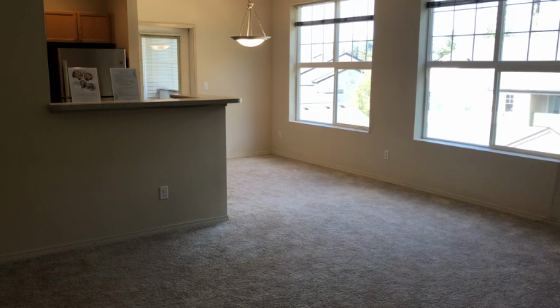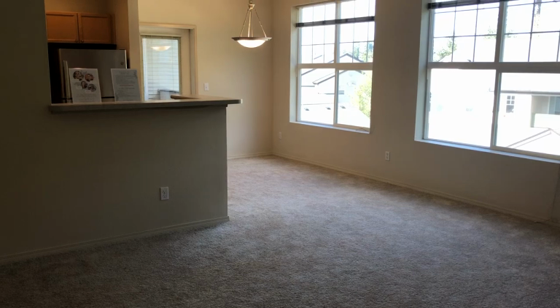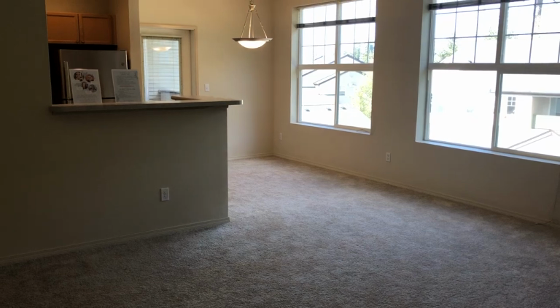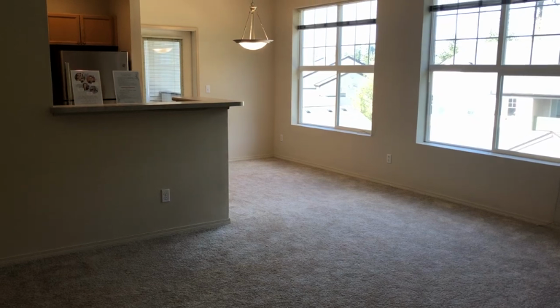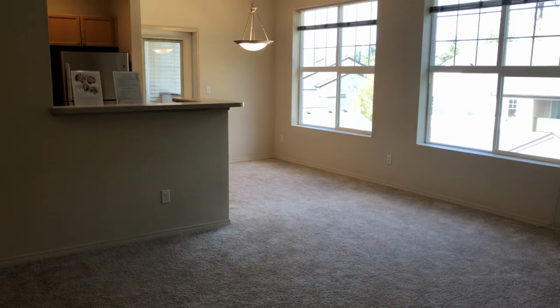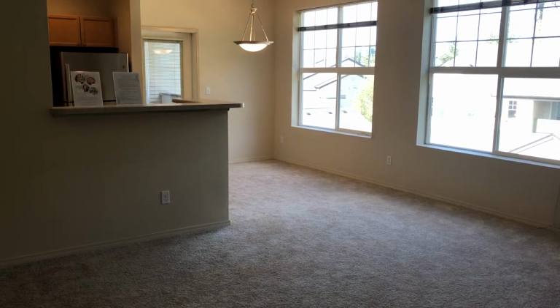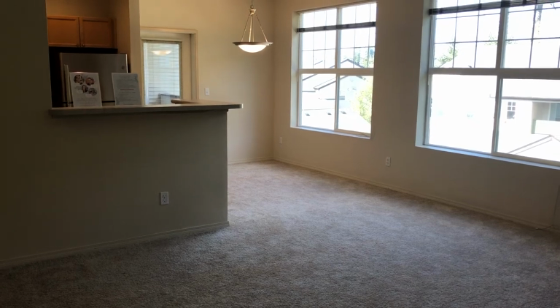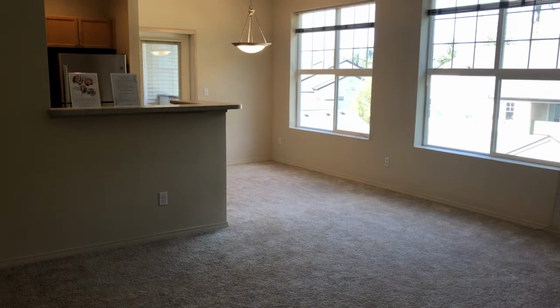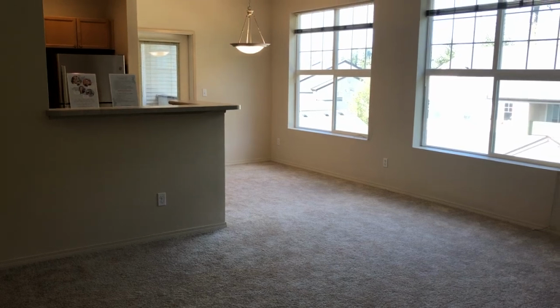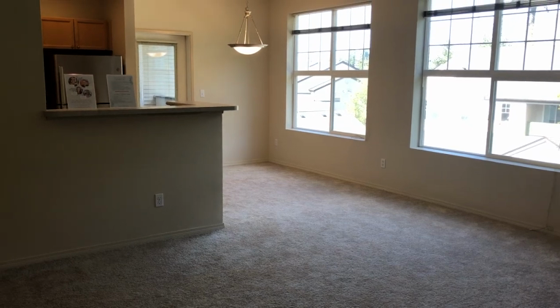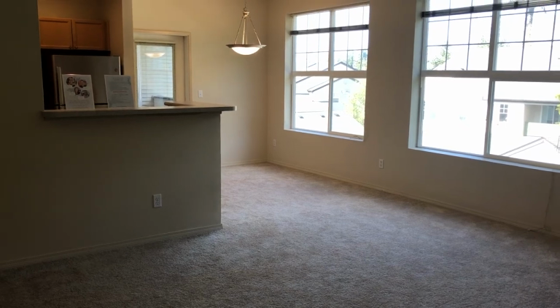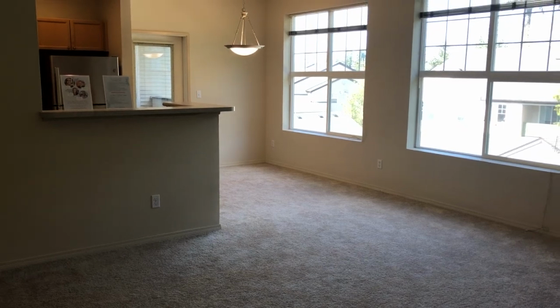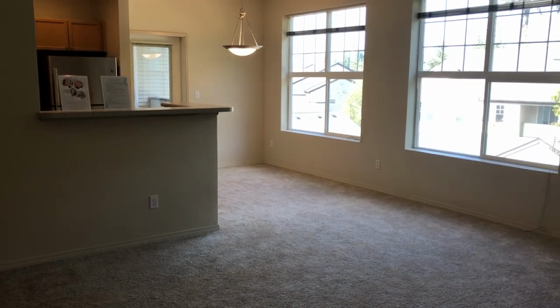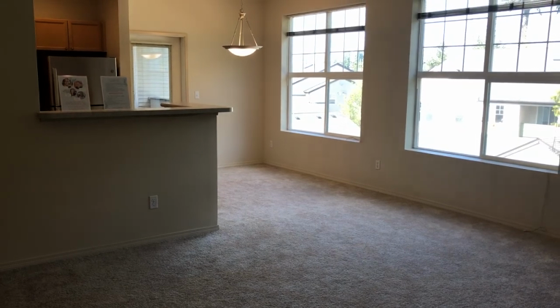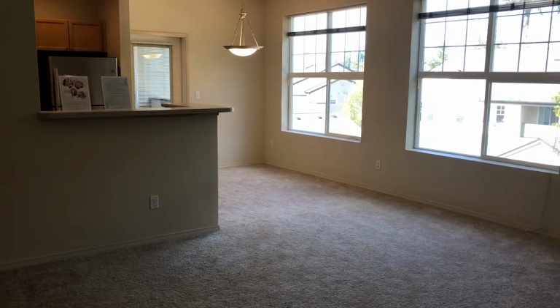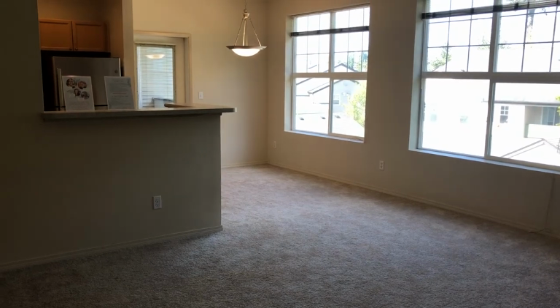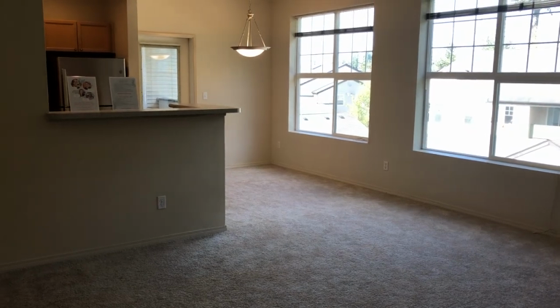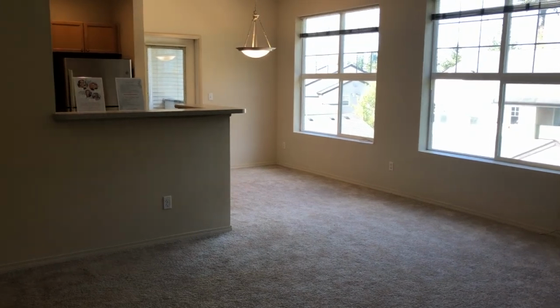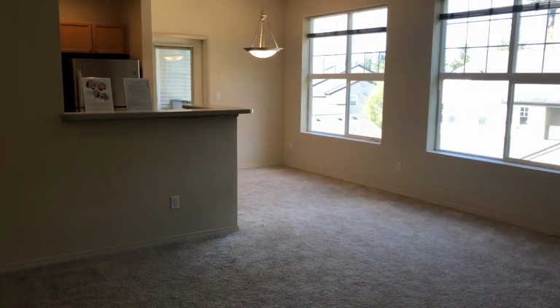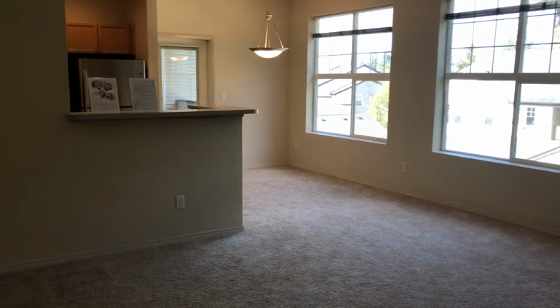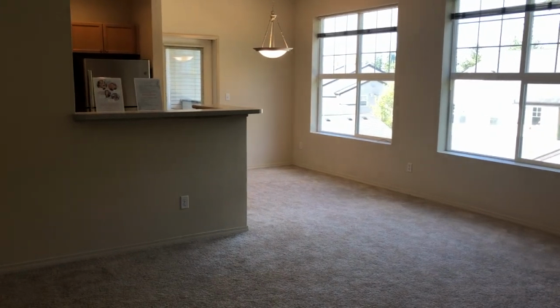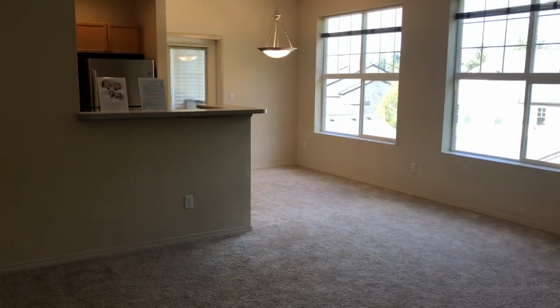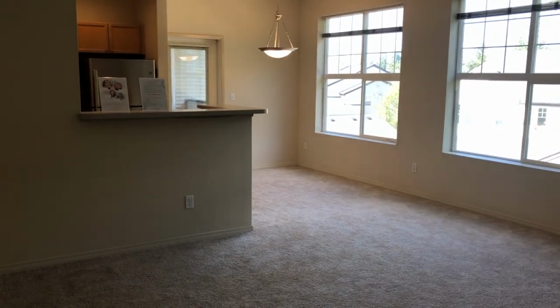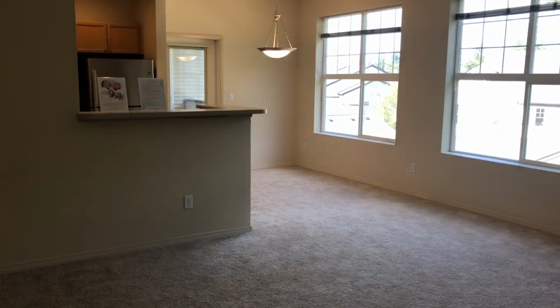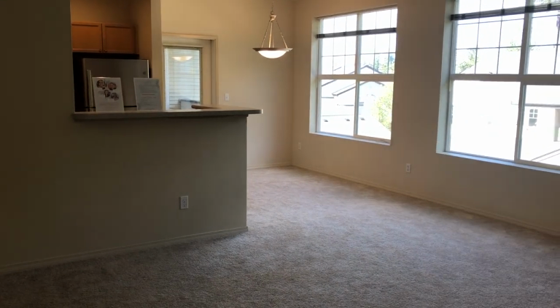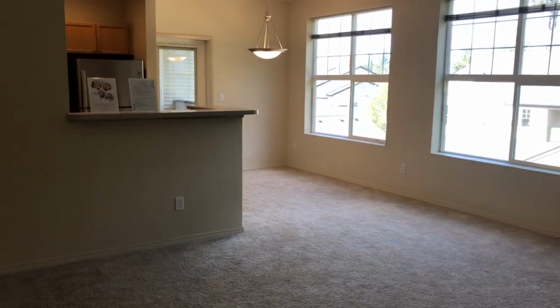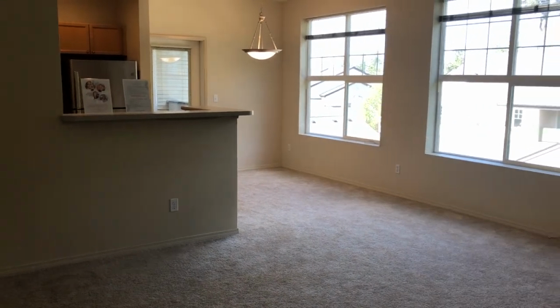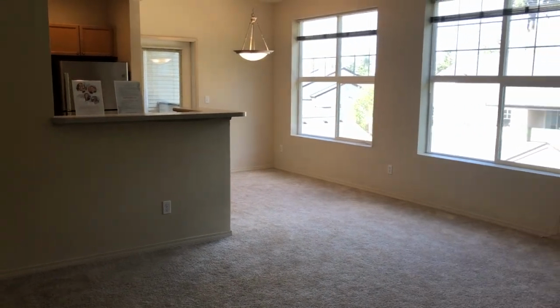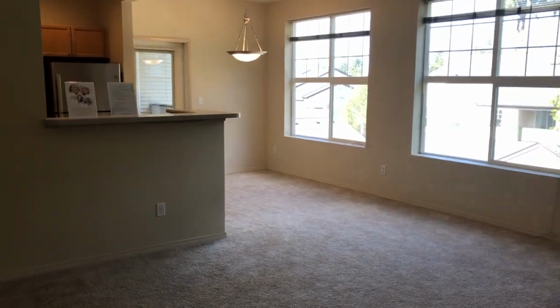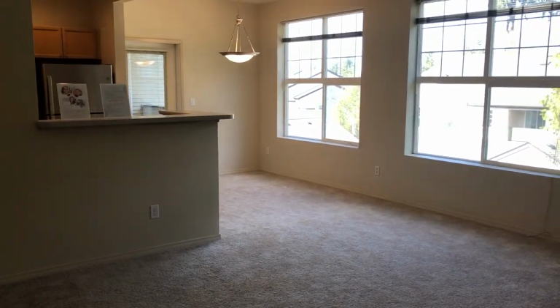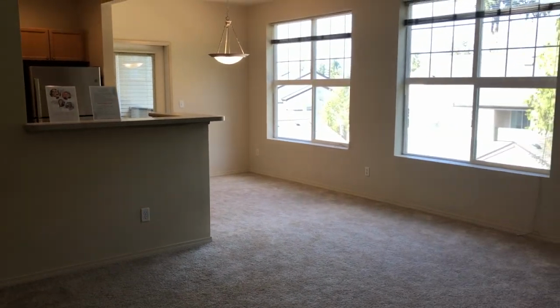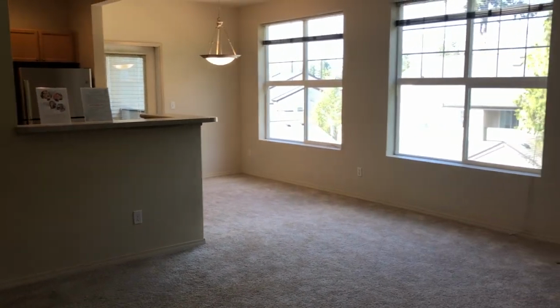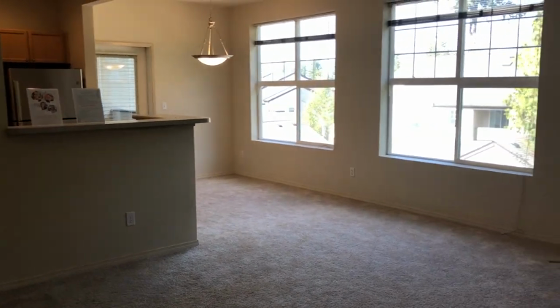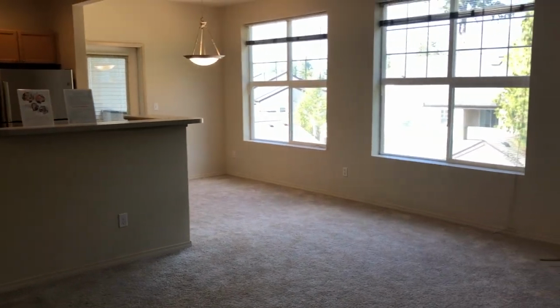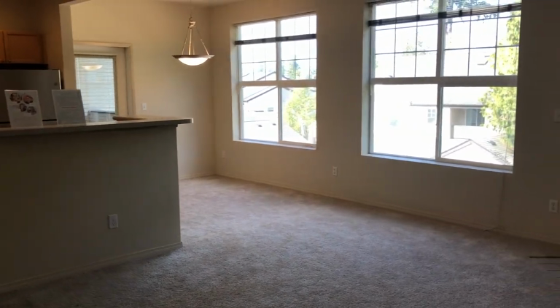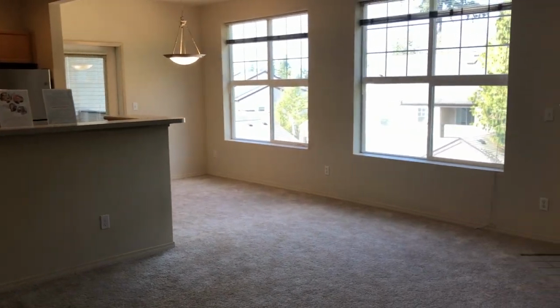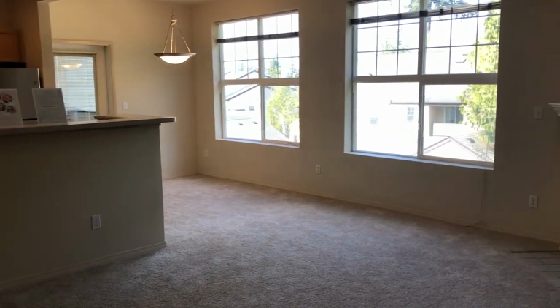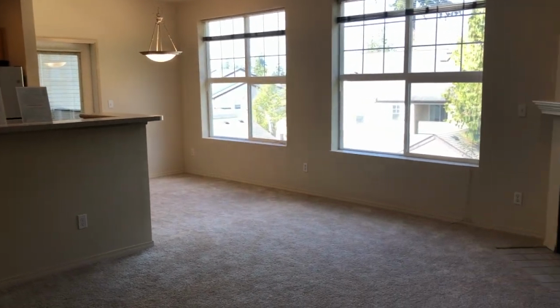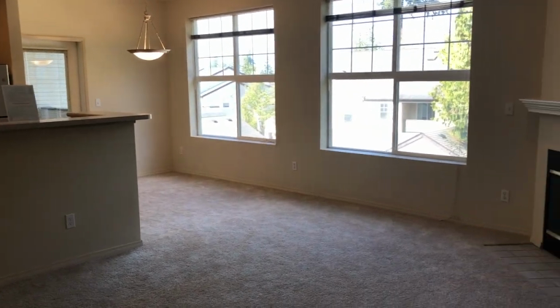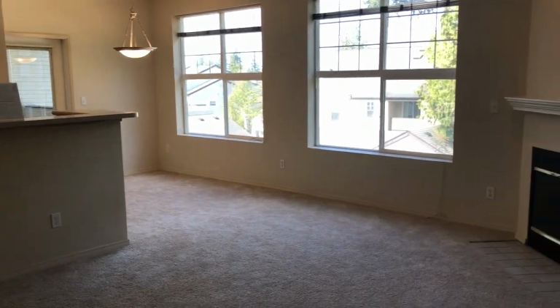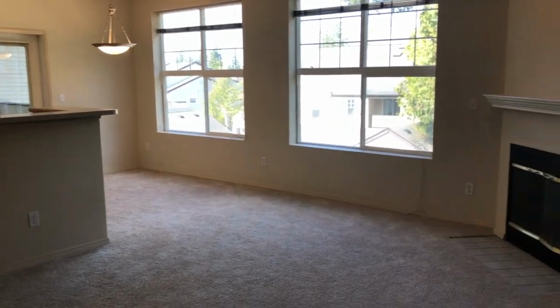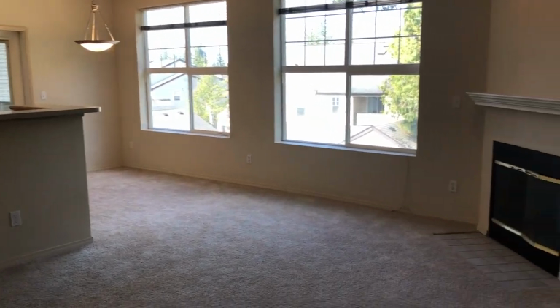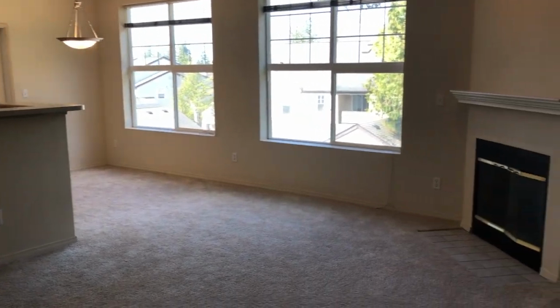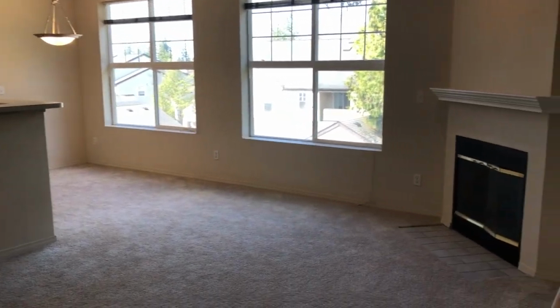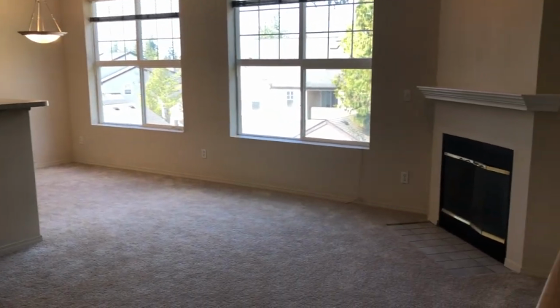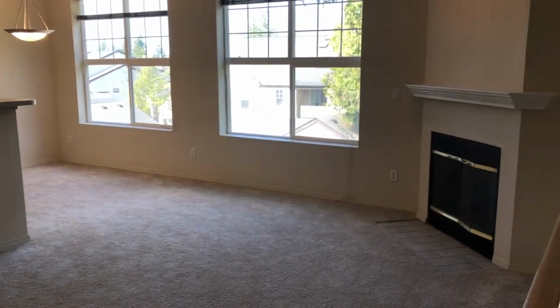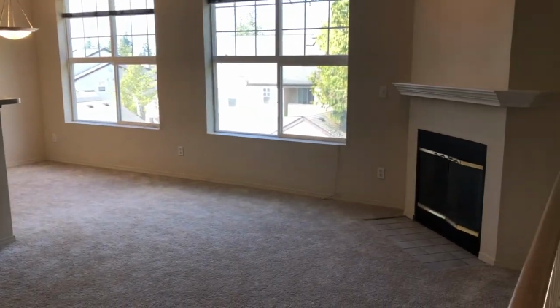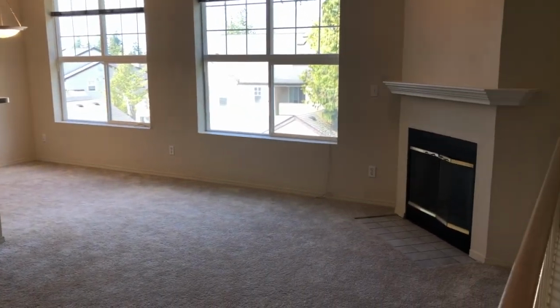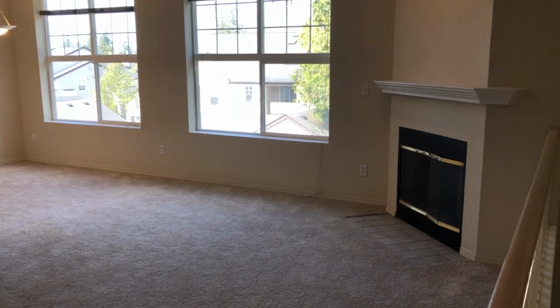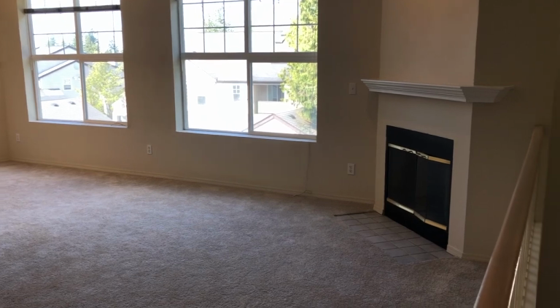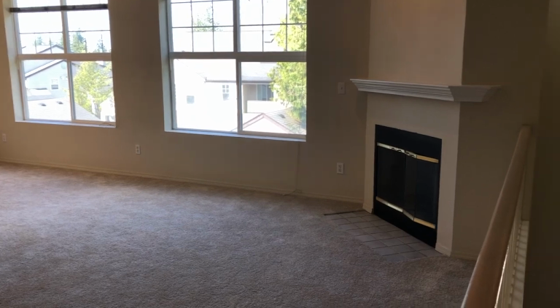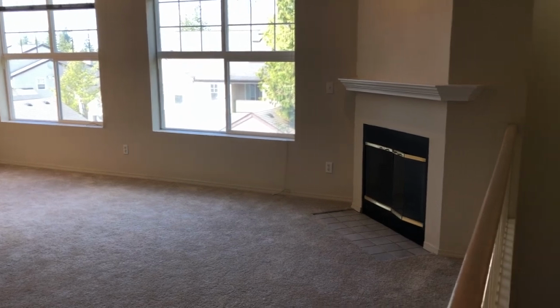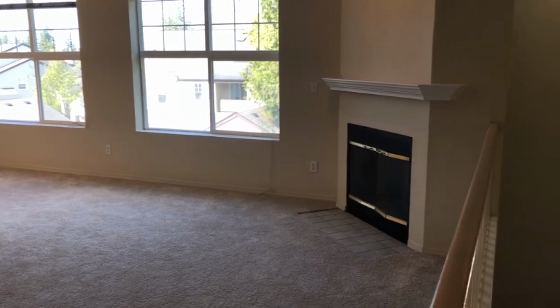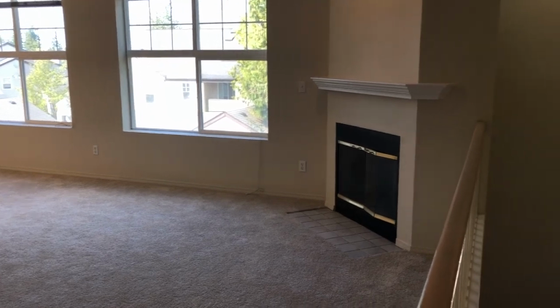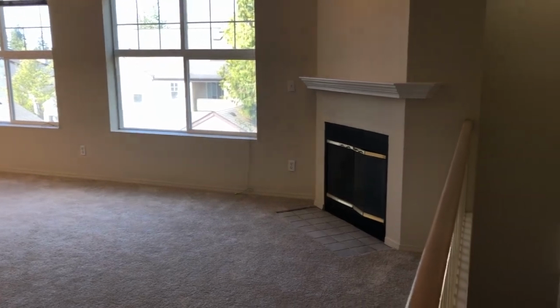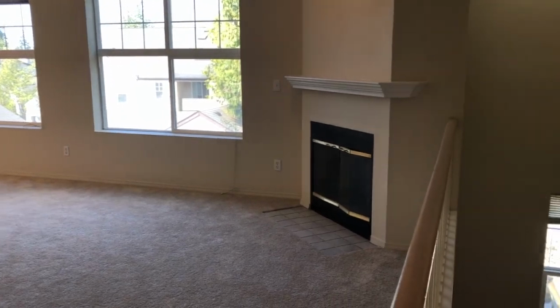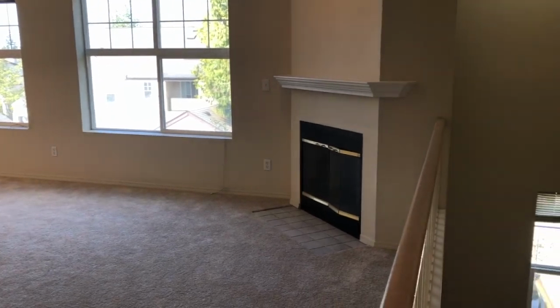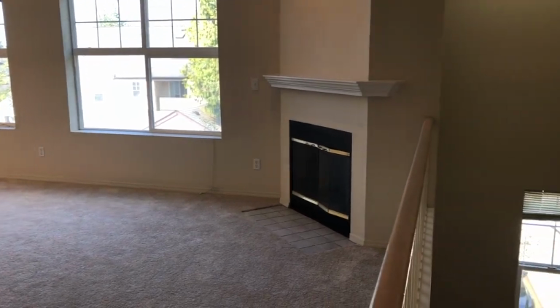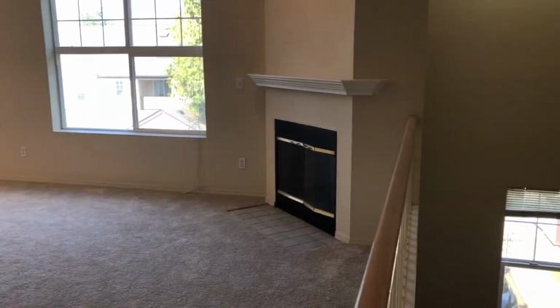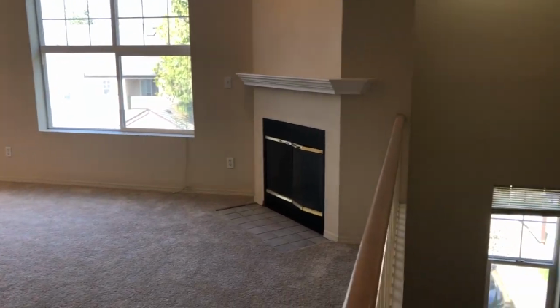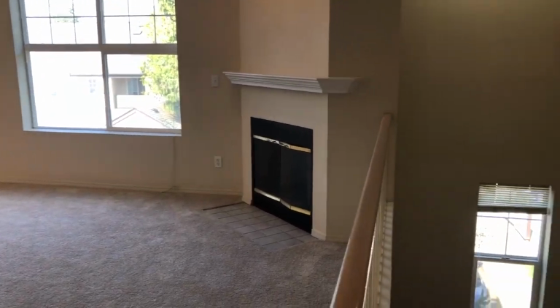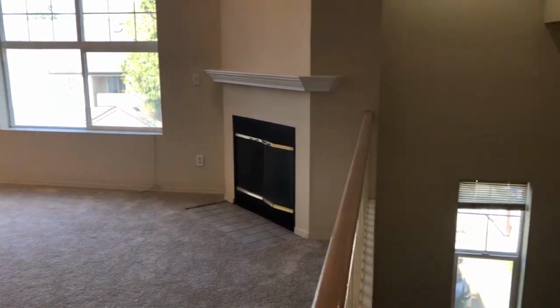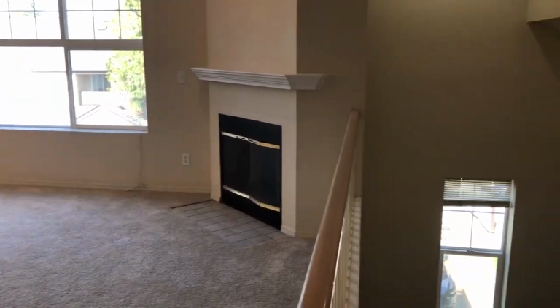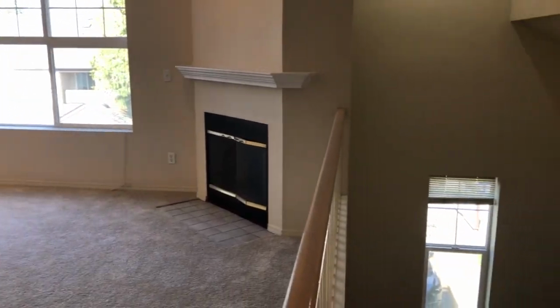Hello and welcome home. This is A305, a top floor, two bed, two bath, just under 1,200 square feet.